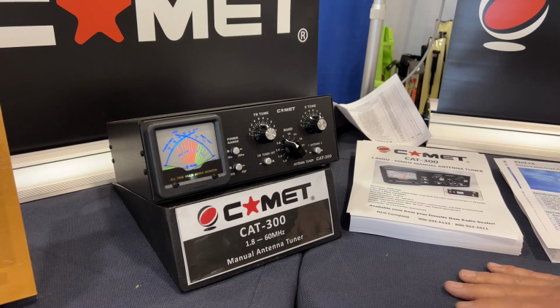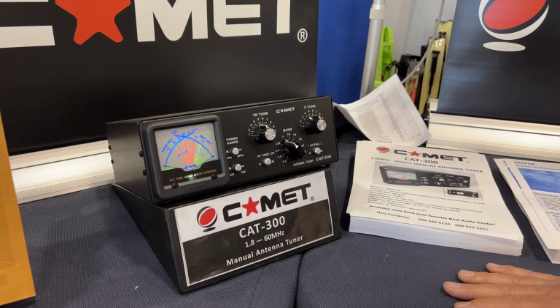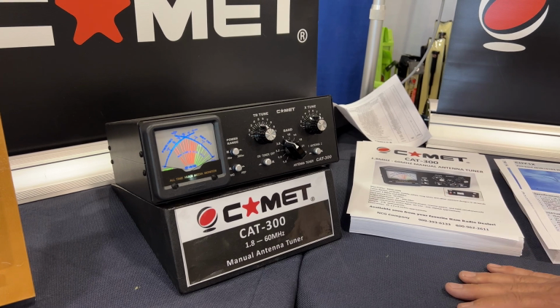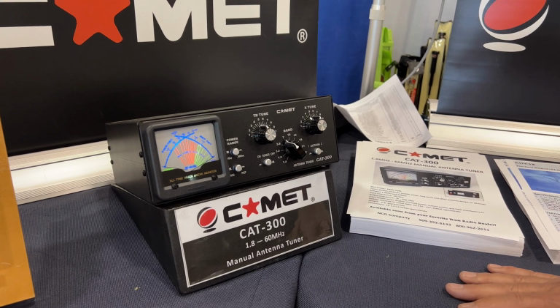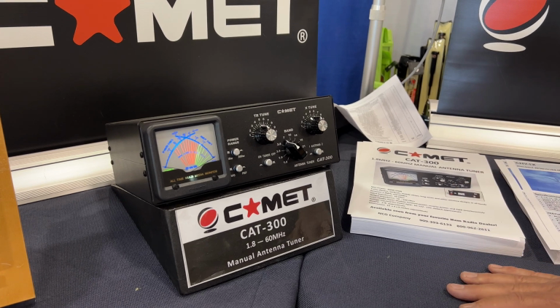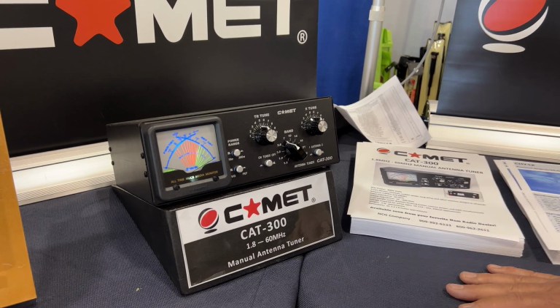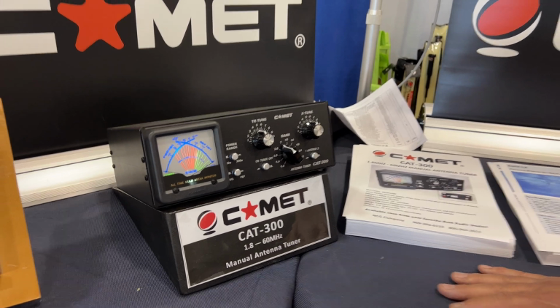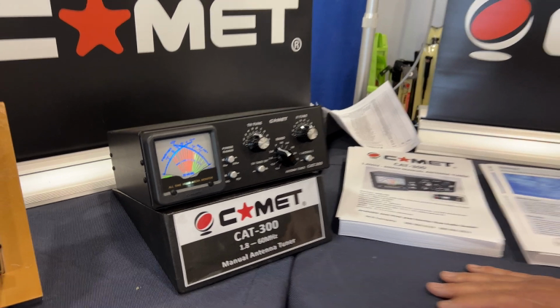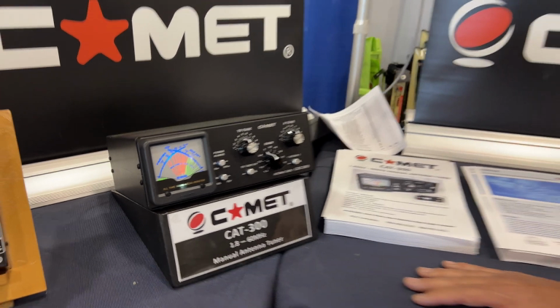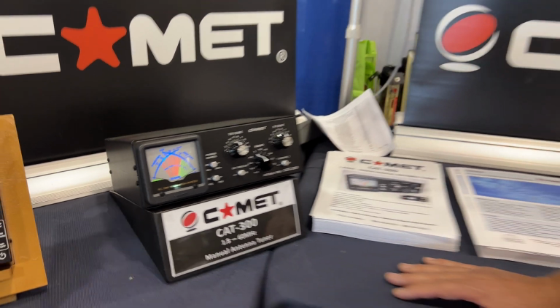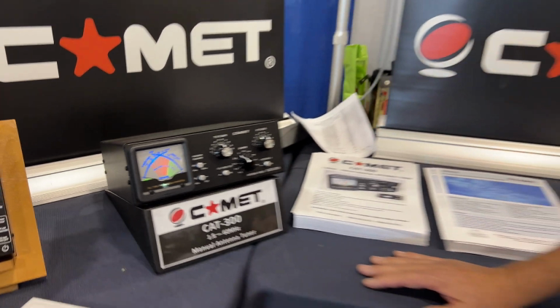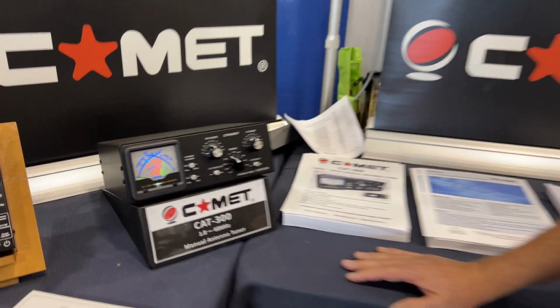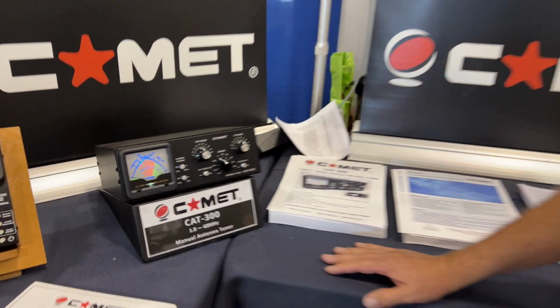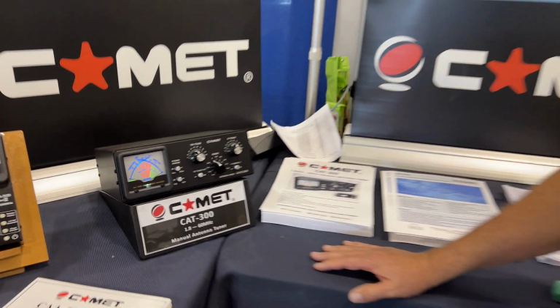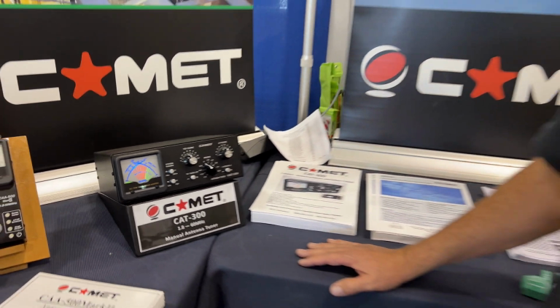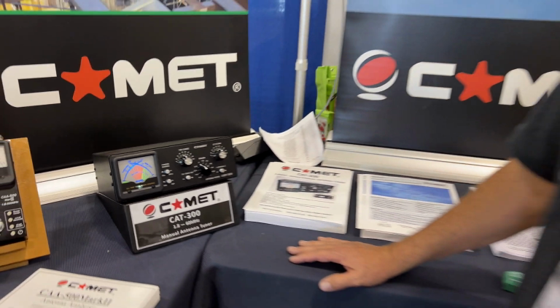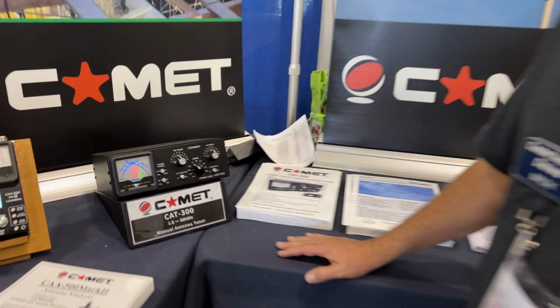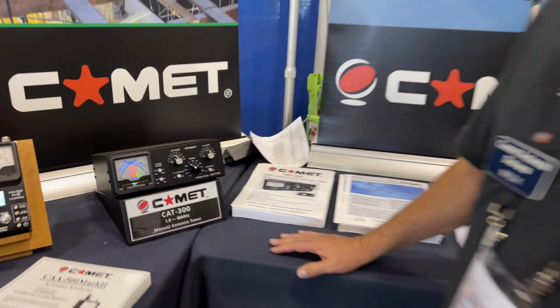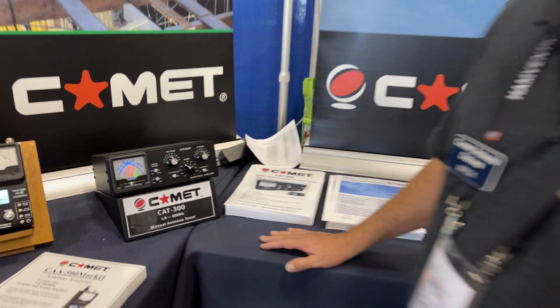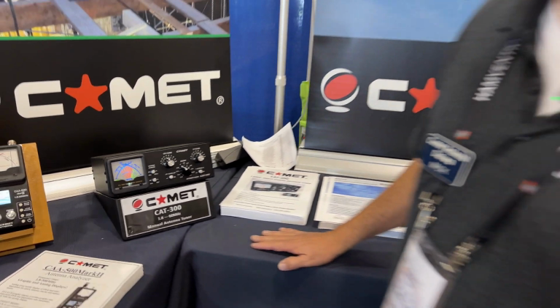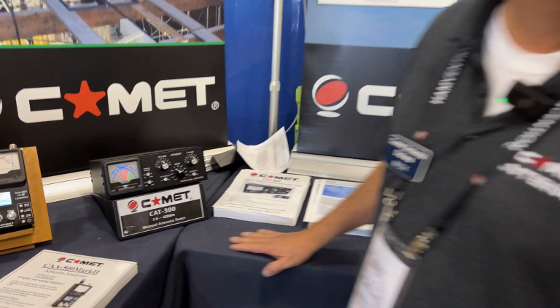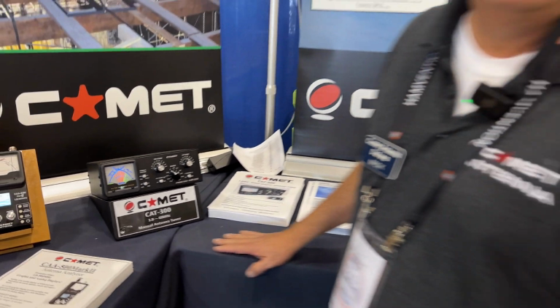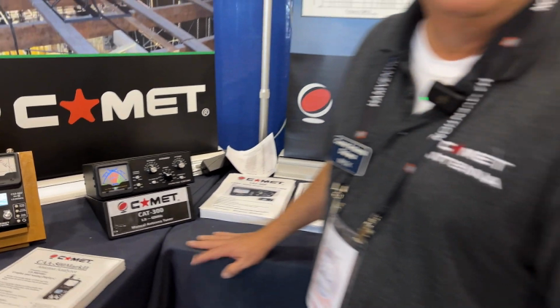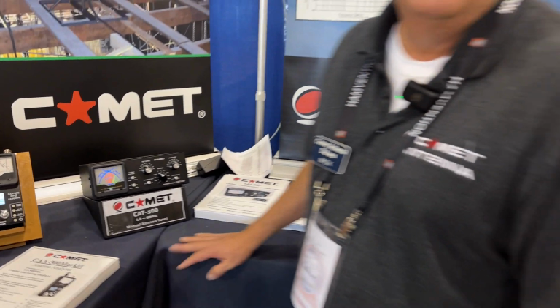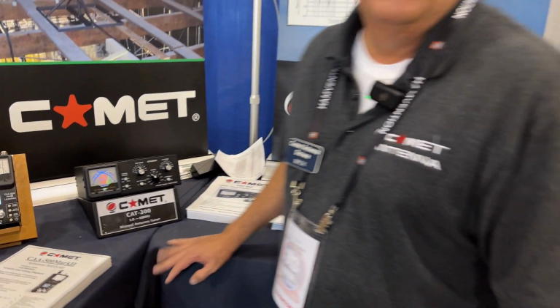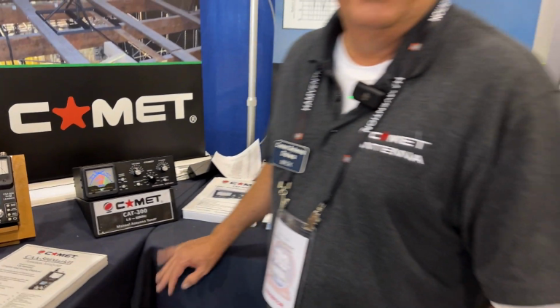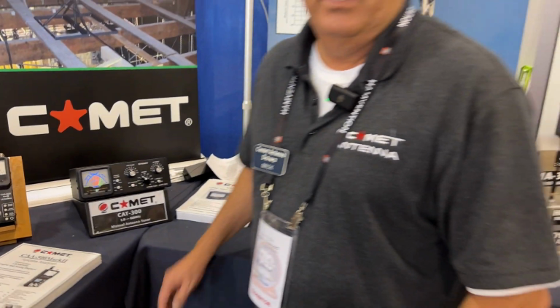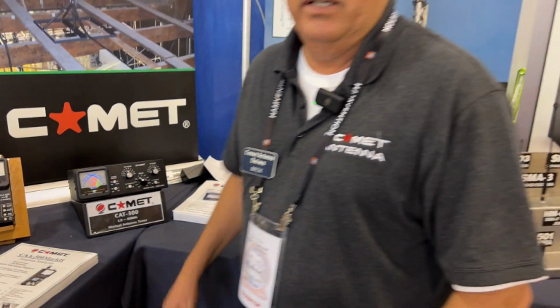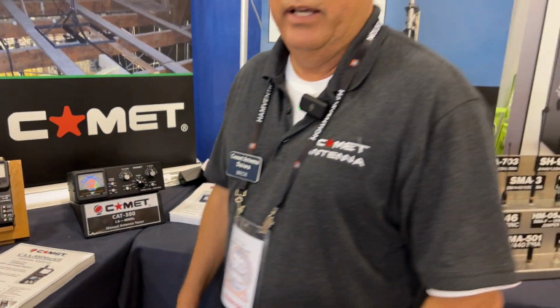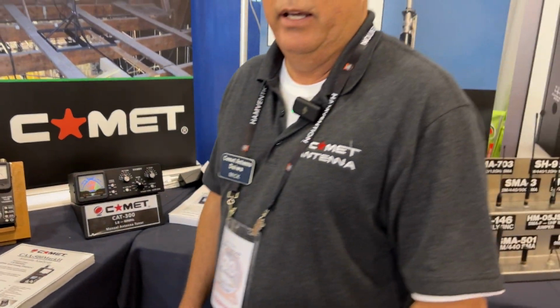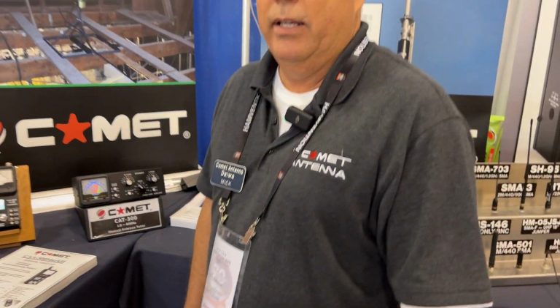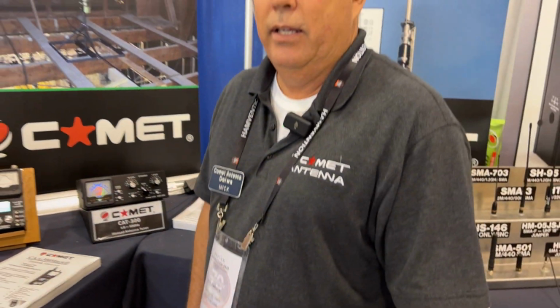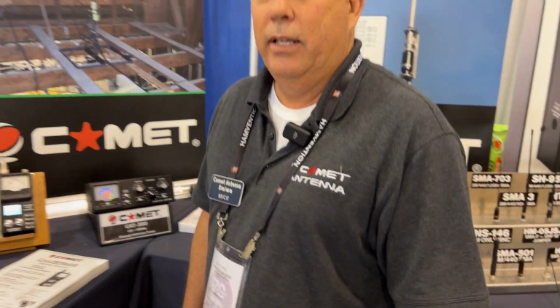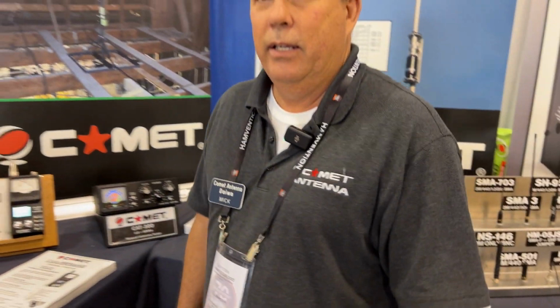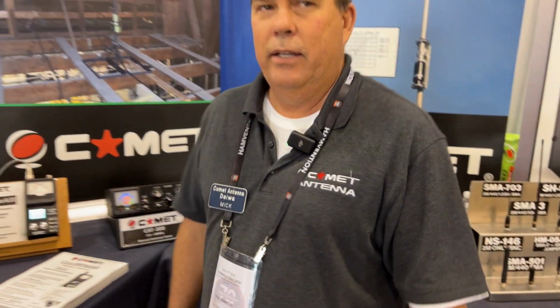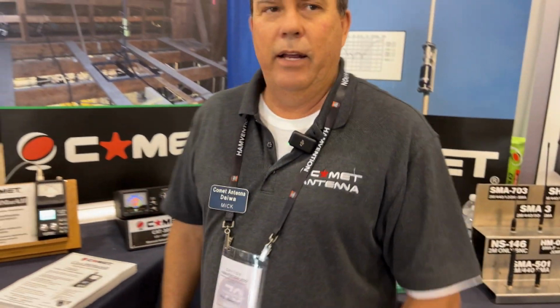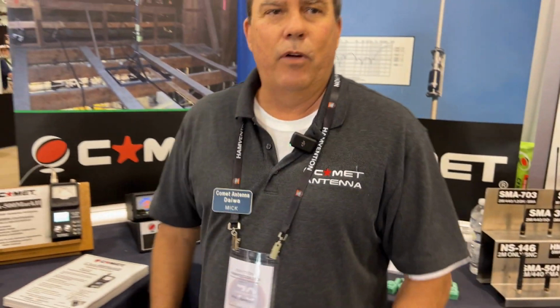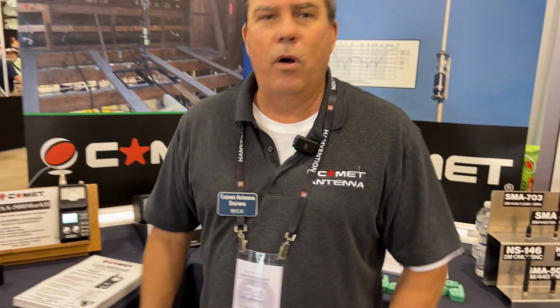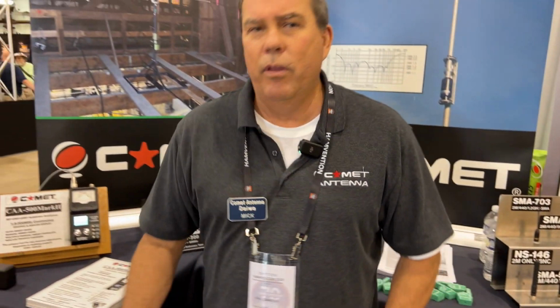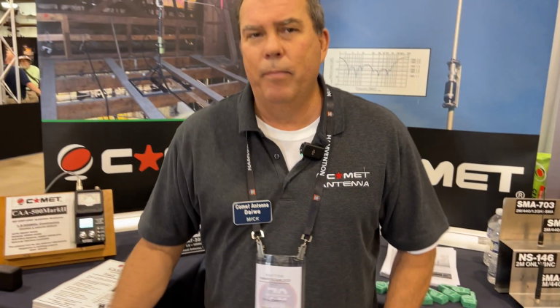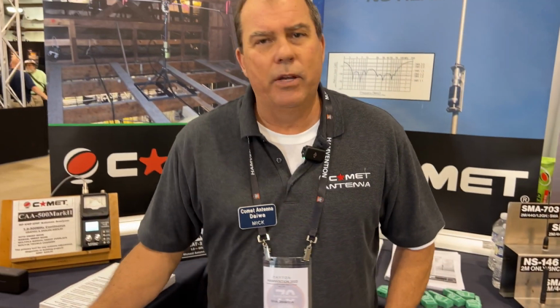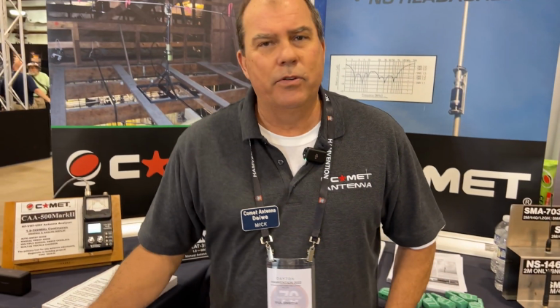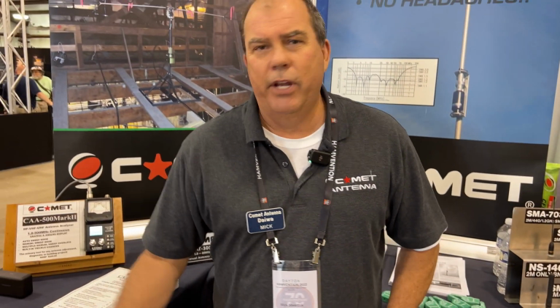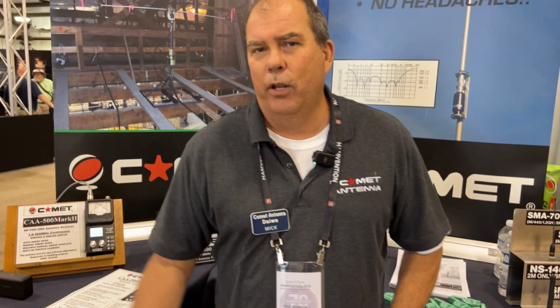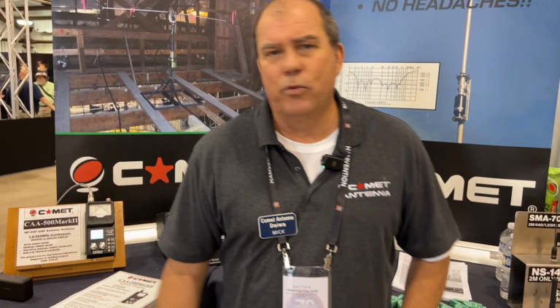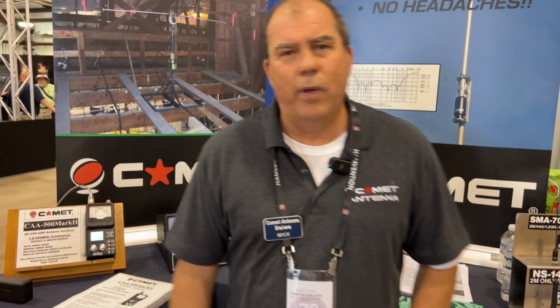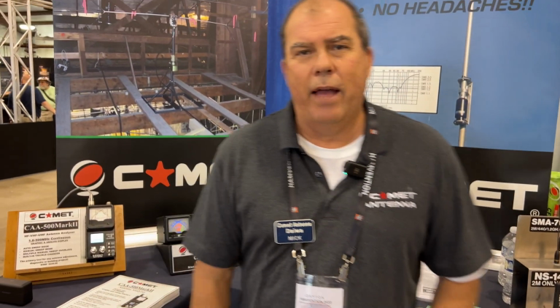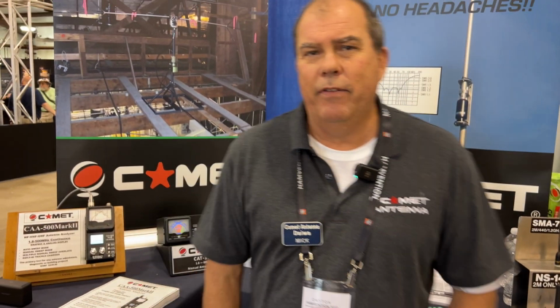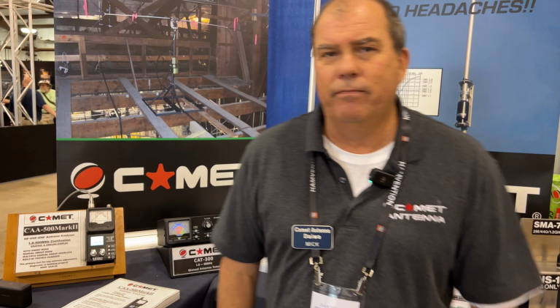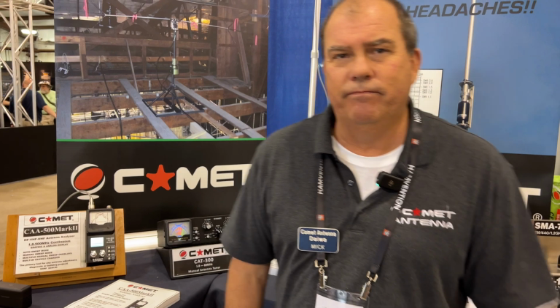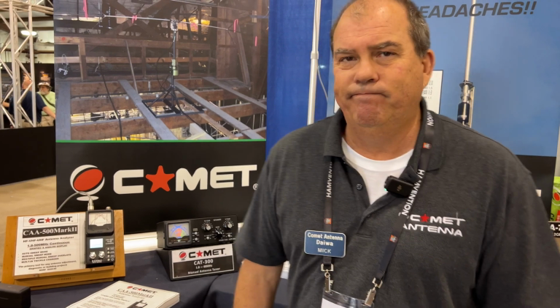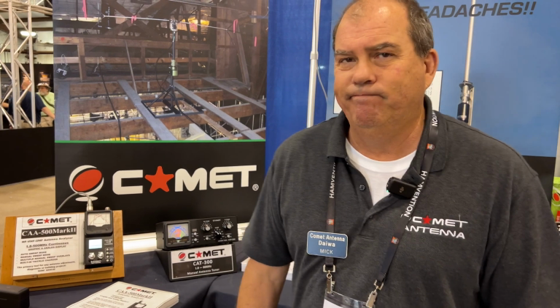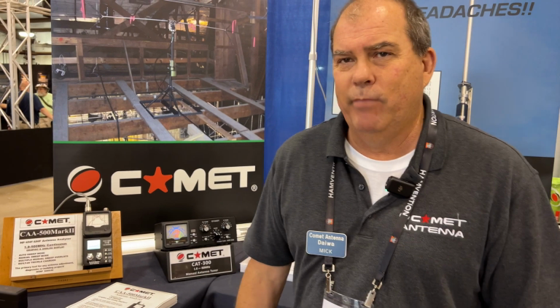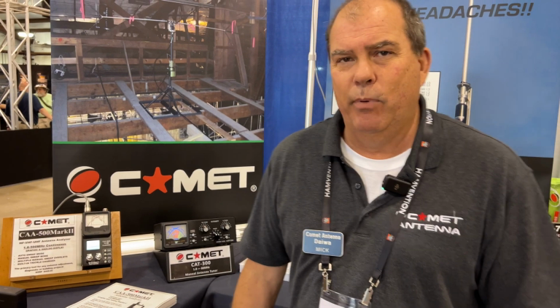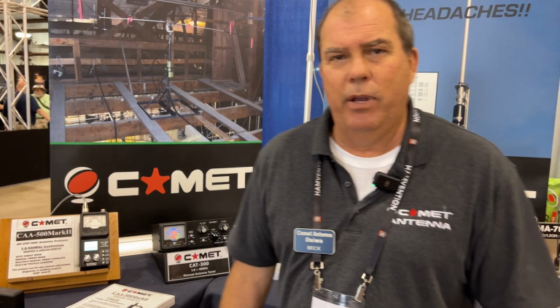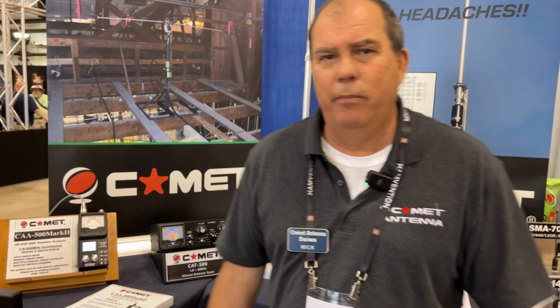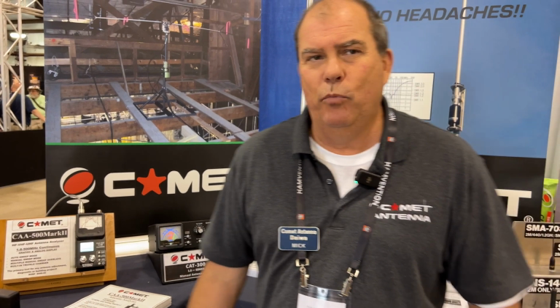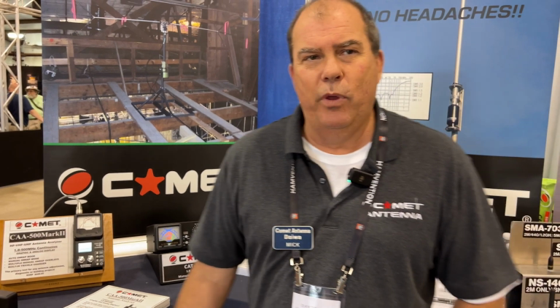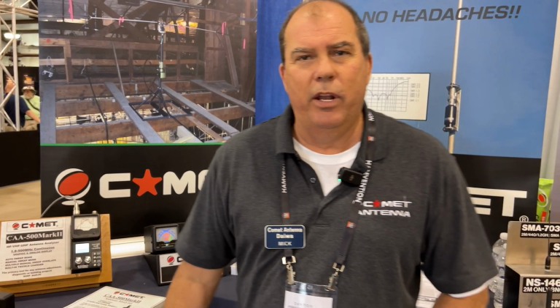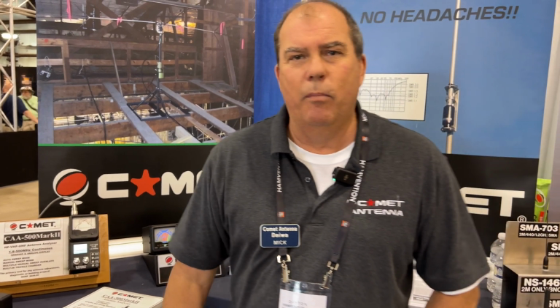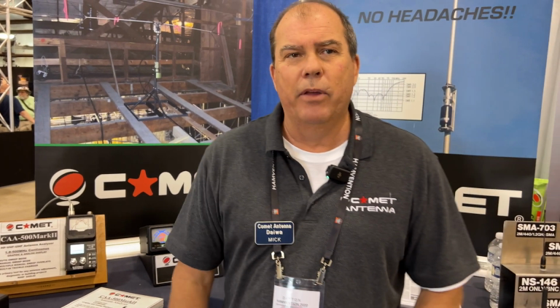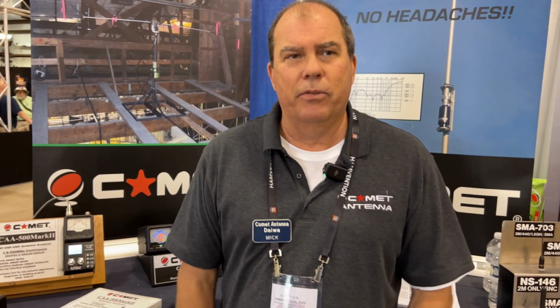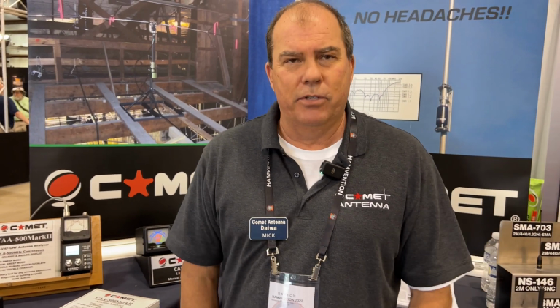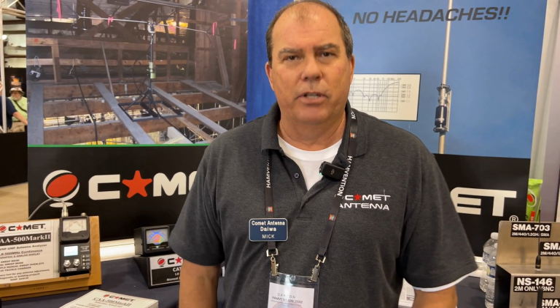MSRP is going to be right around the $259 range, and all the major dealers will have it within a month or so.